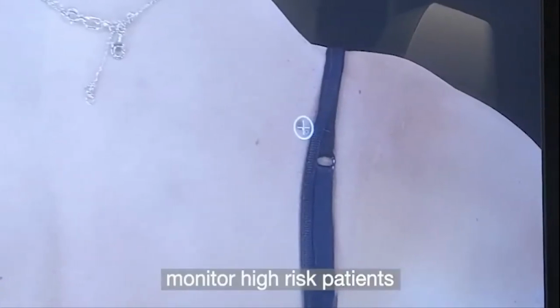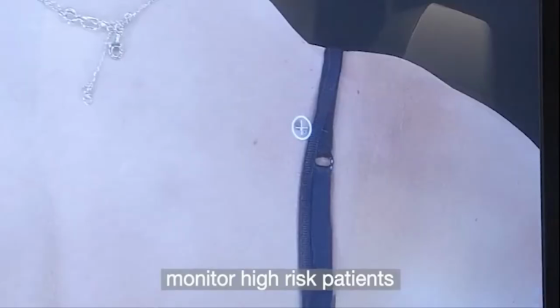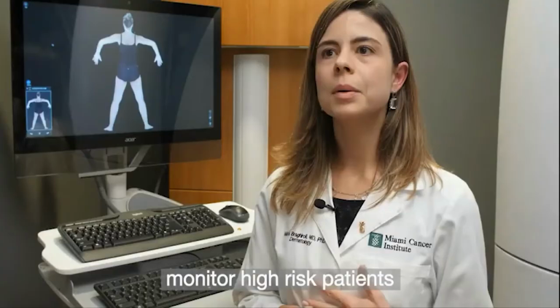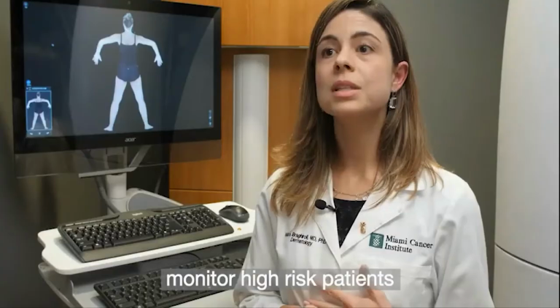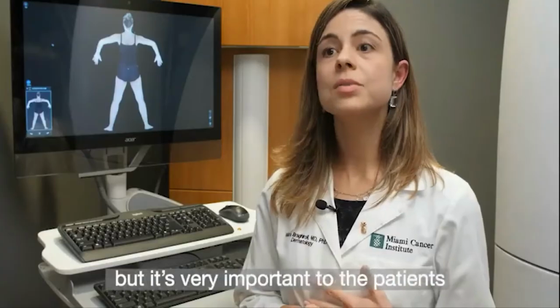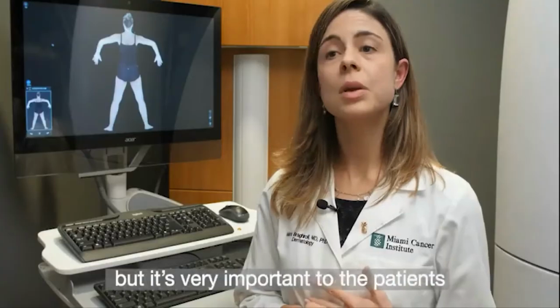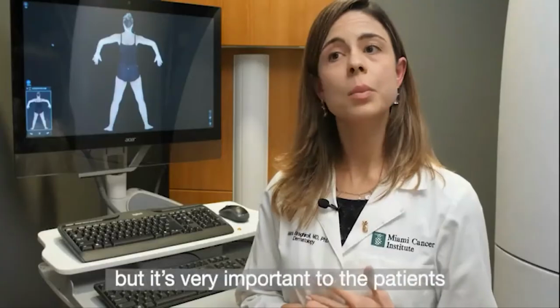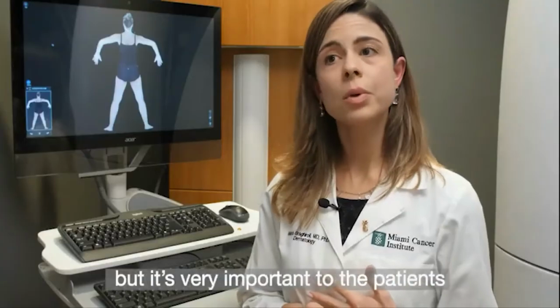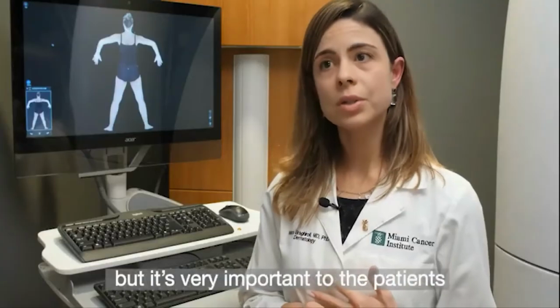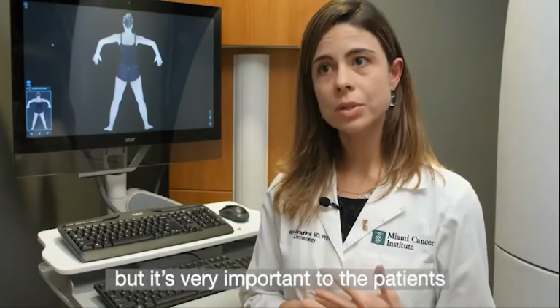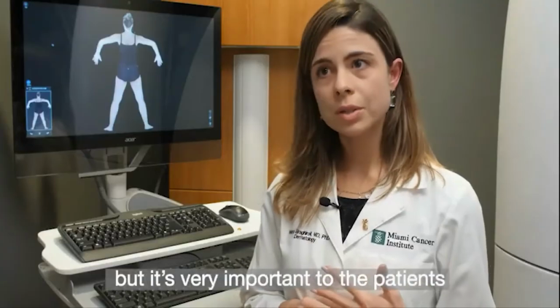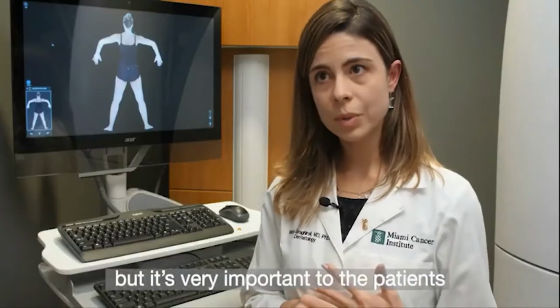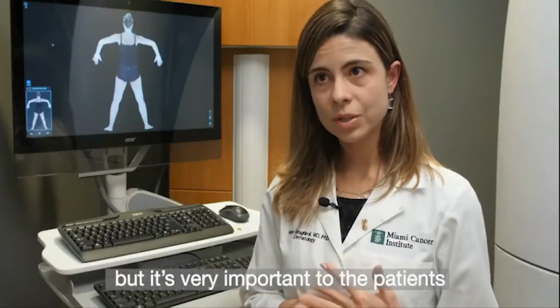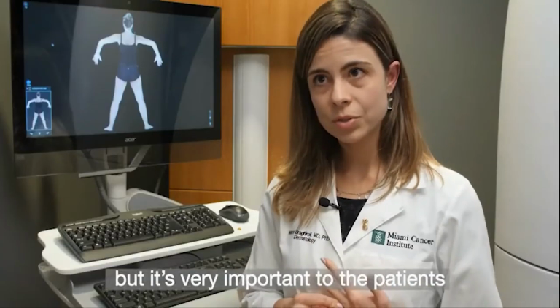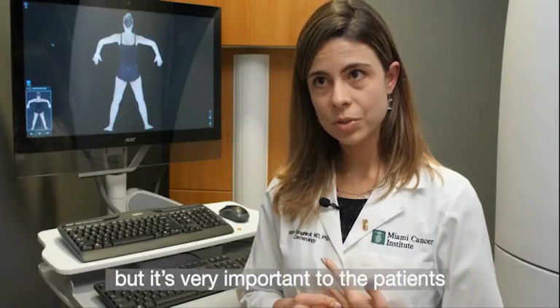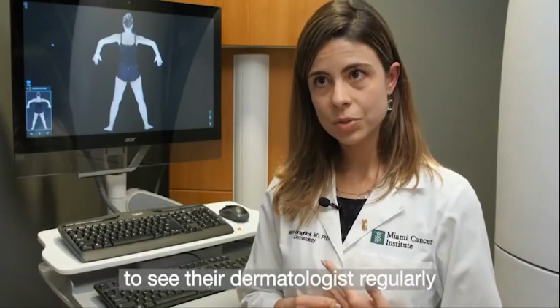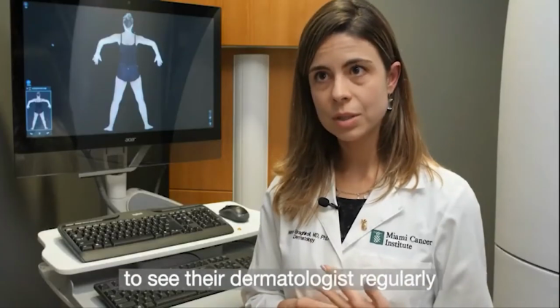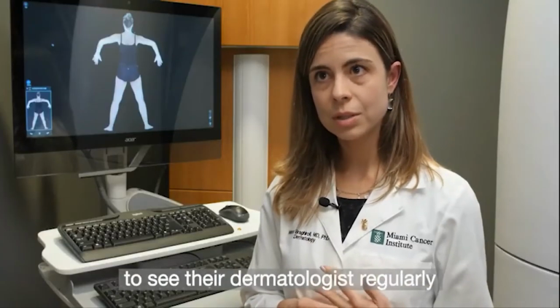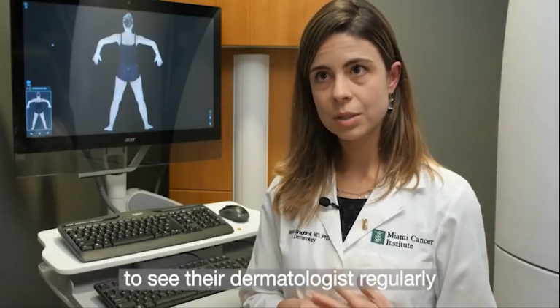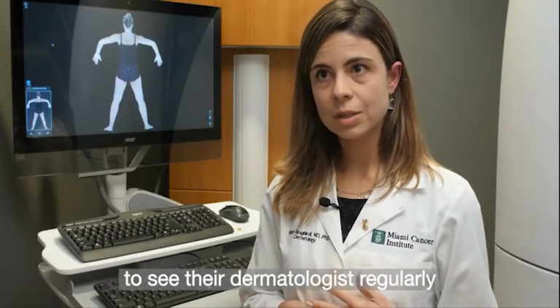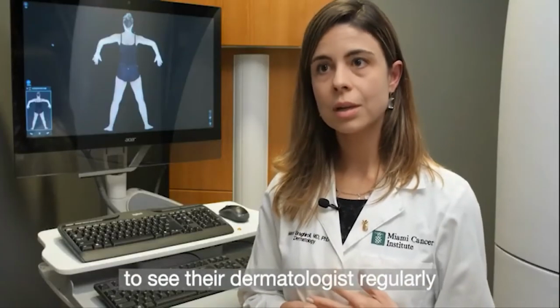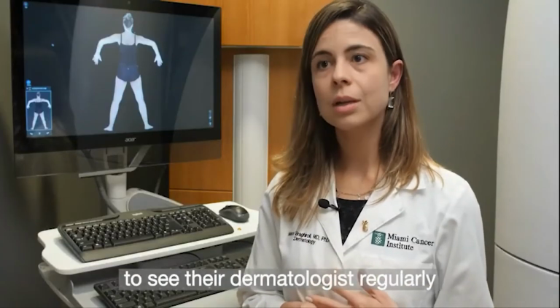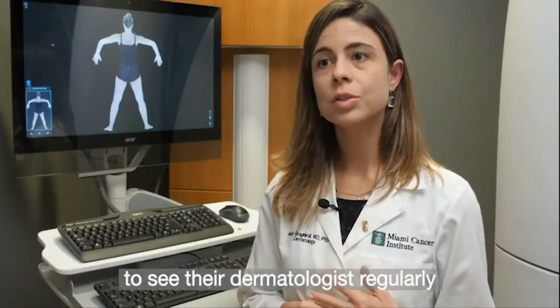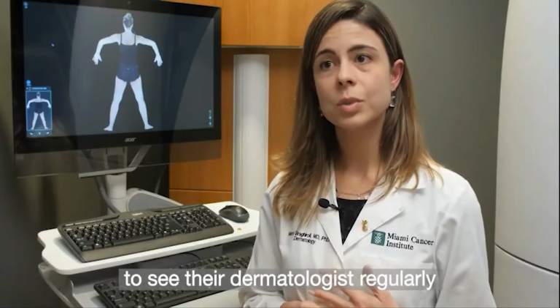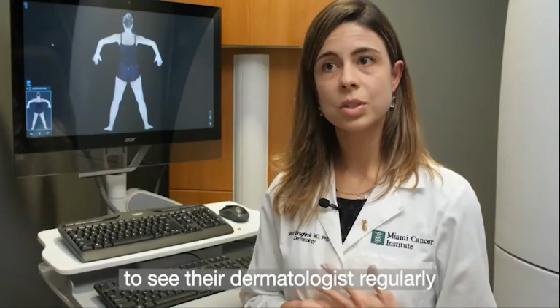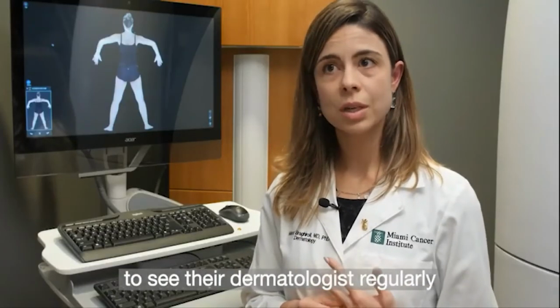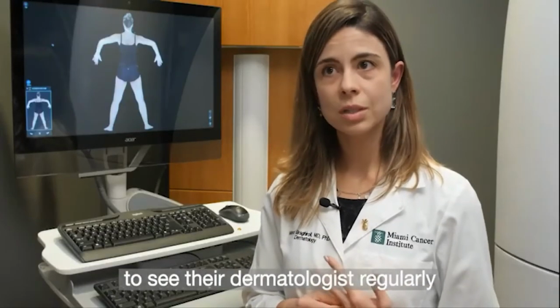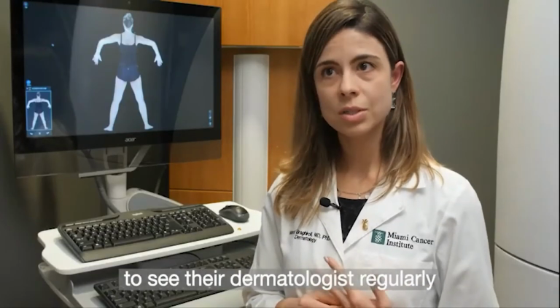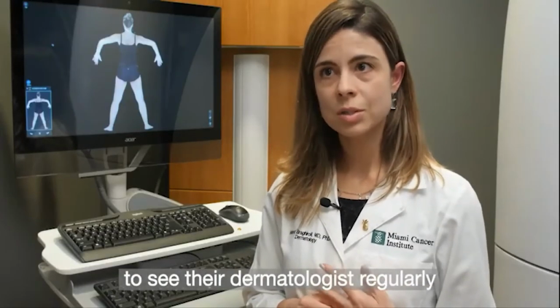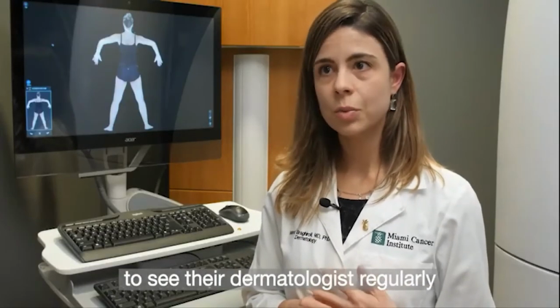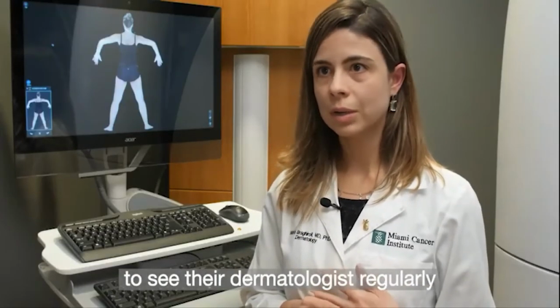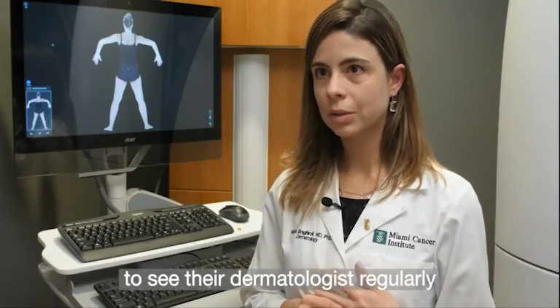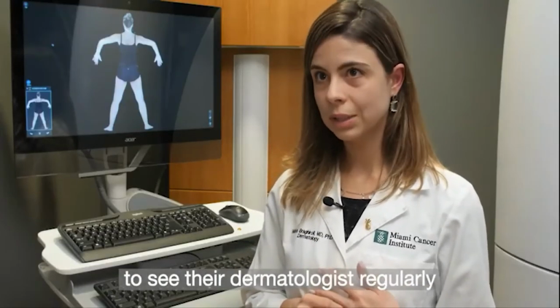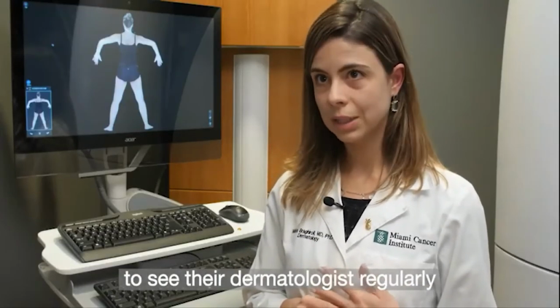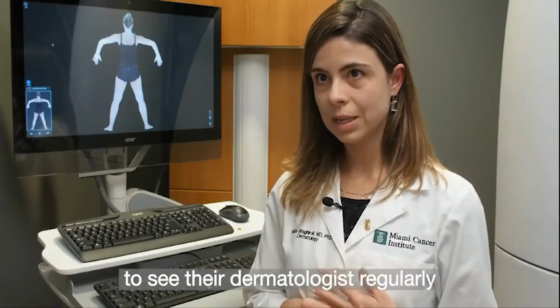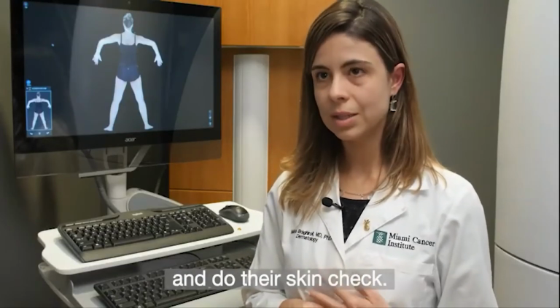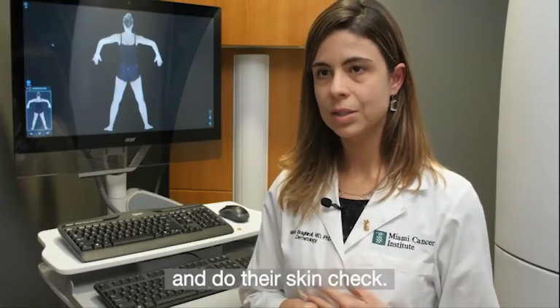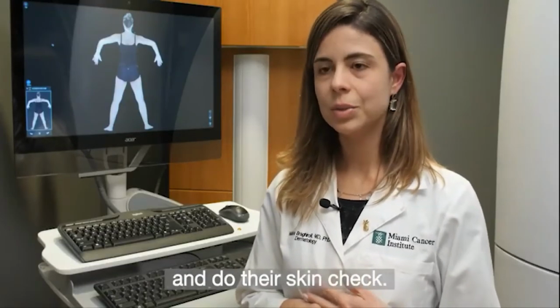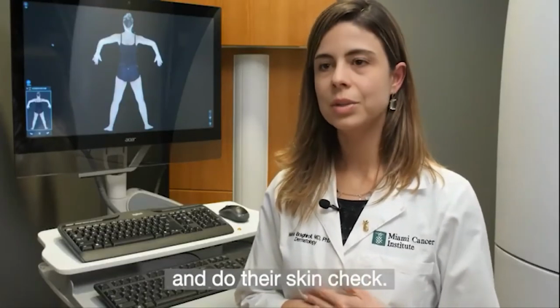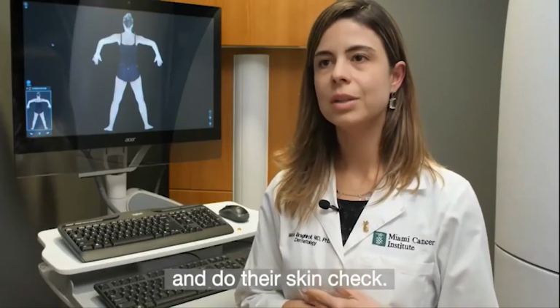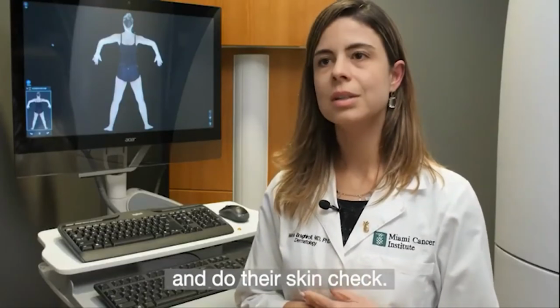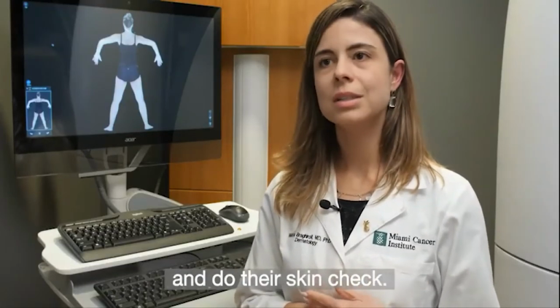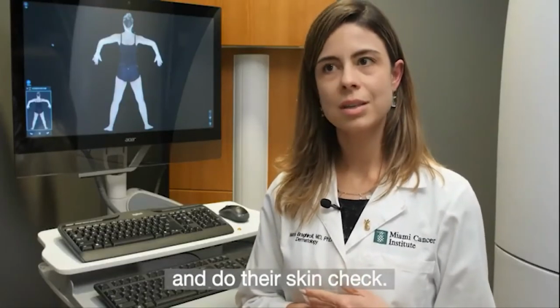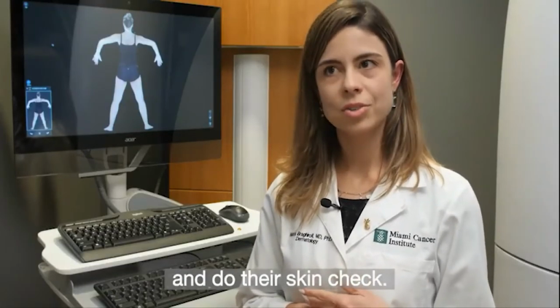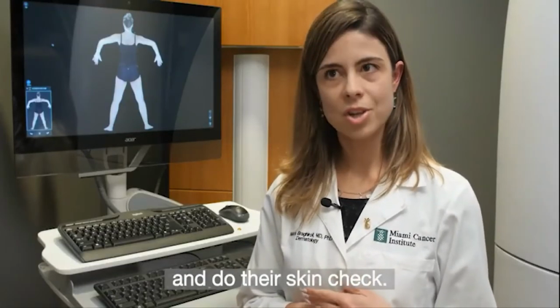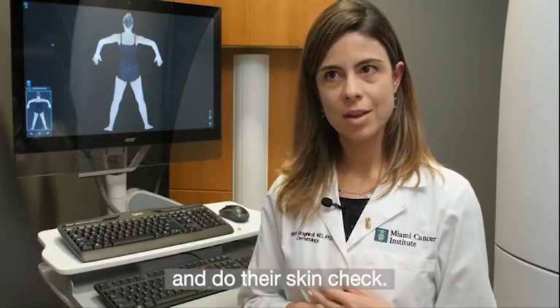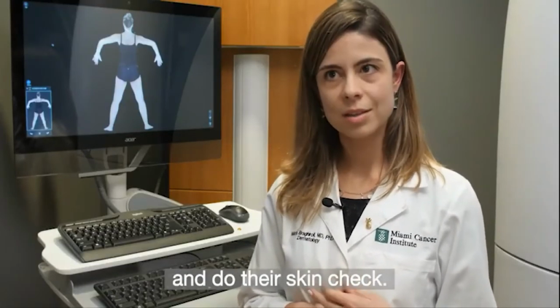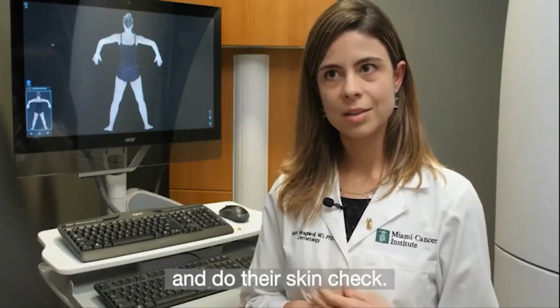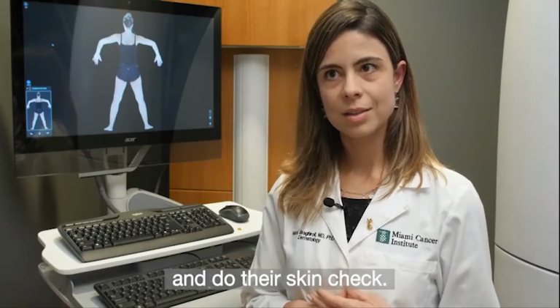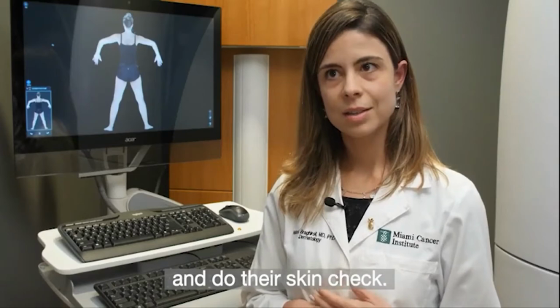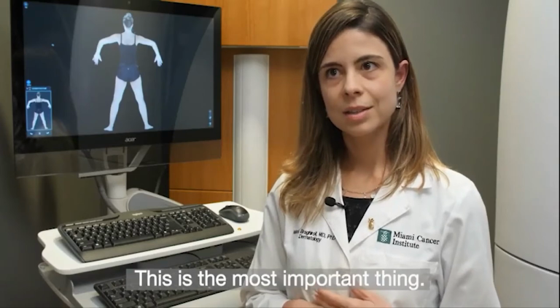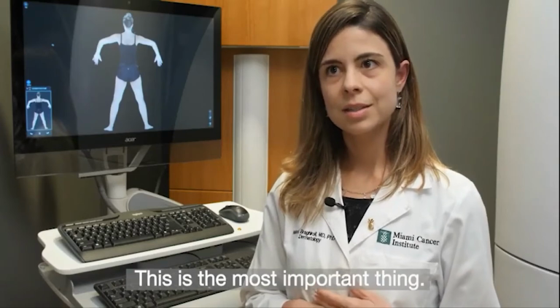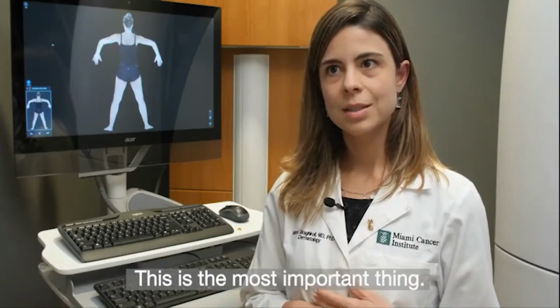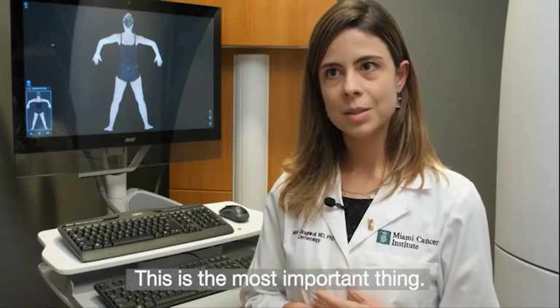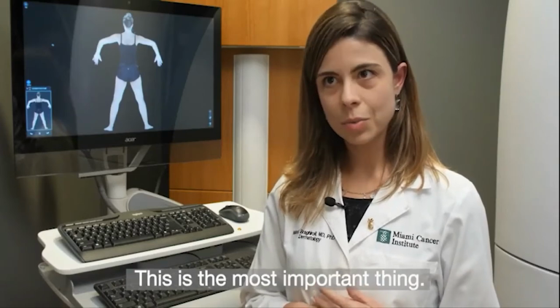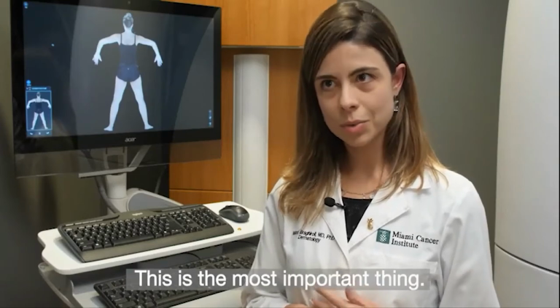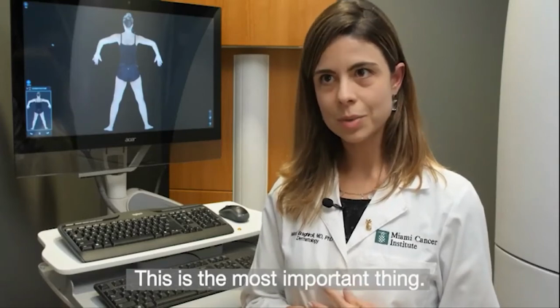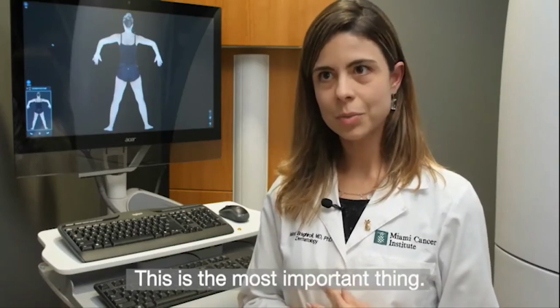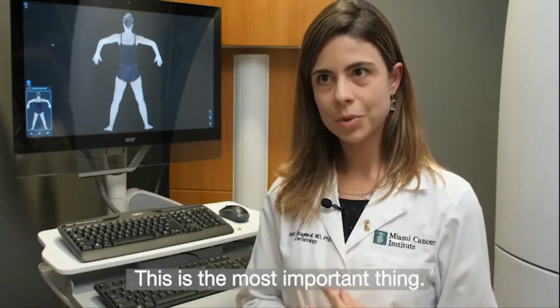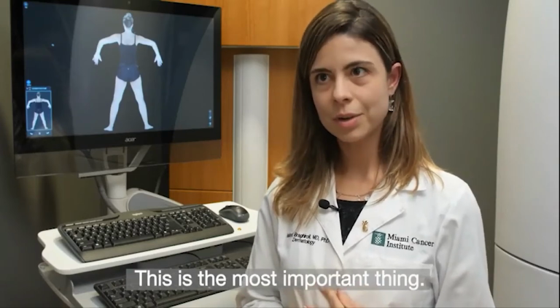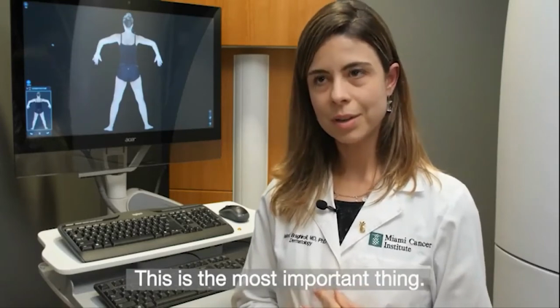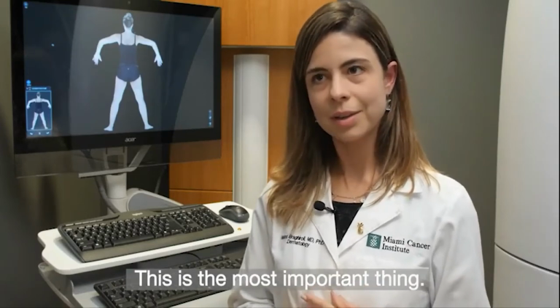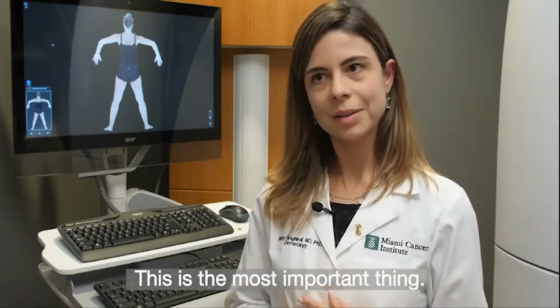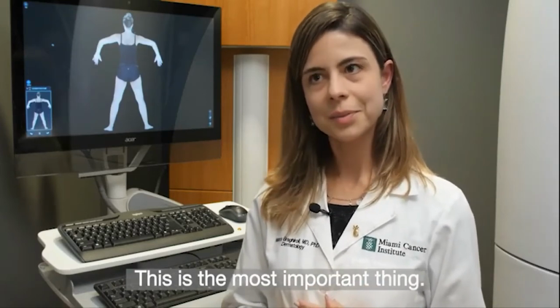It's very important for patients to see their dermatologist regularly and do their skin check. This is the most important thing.